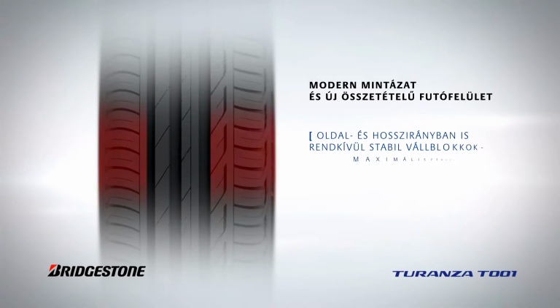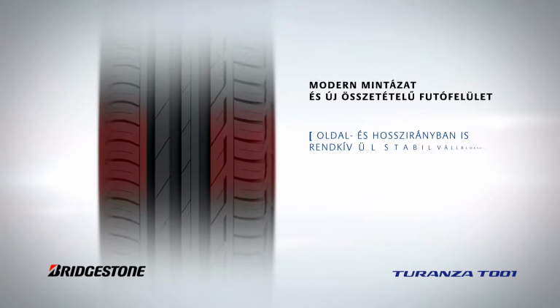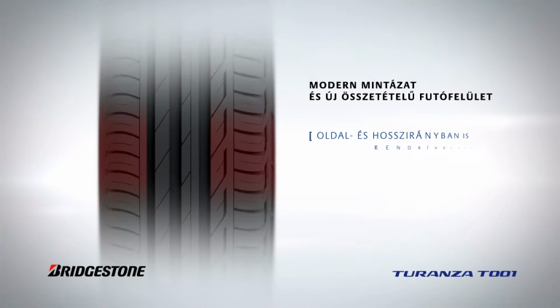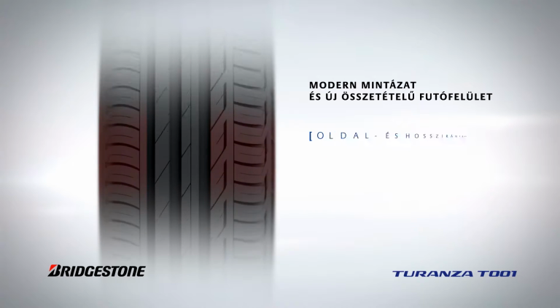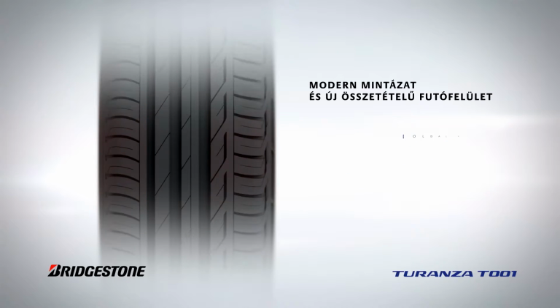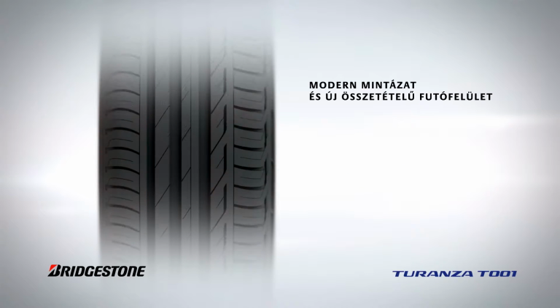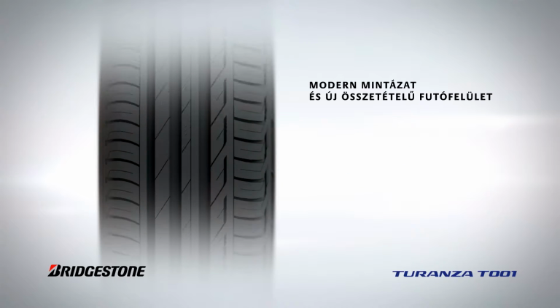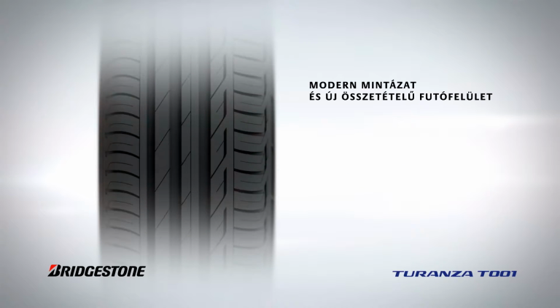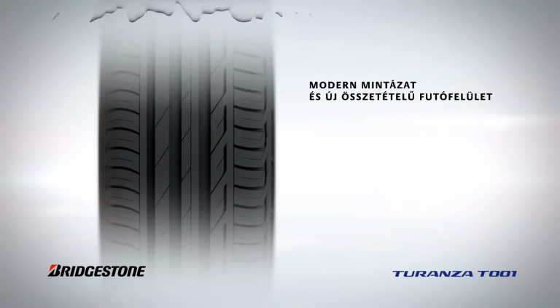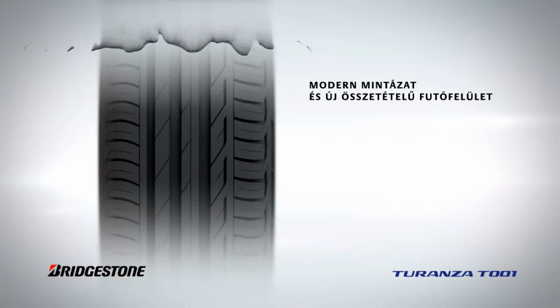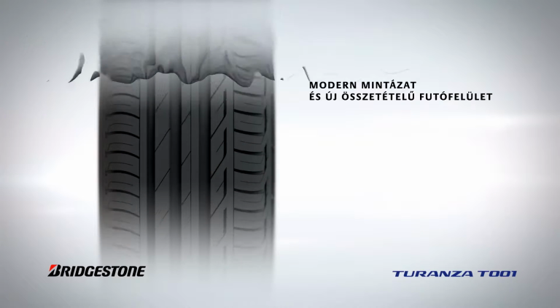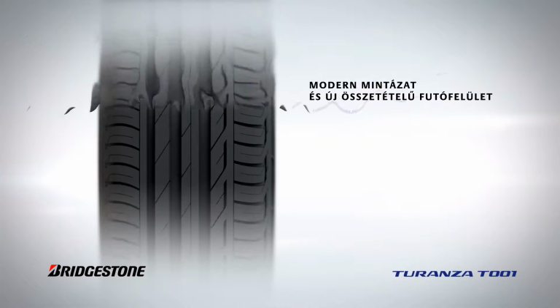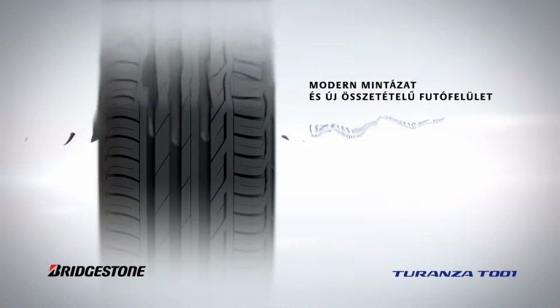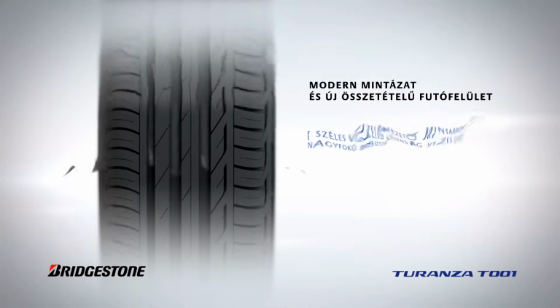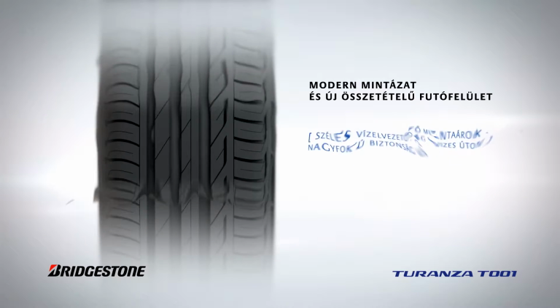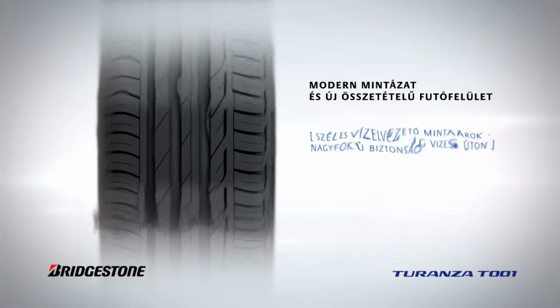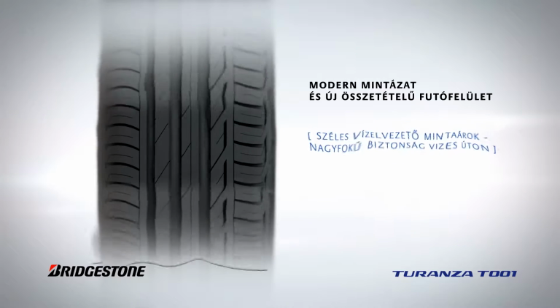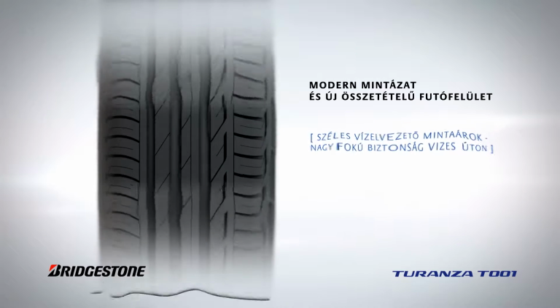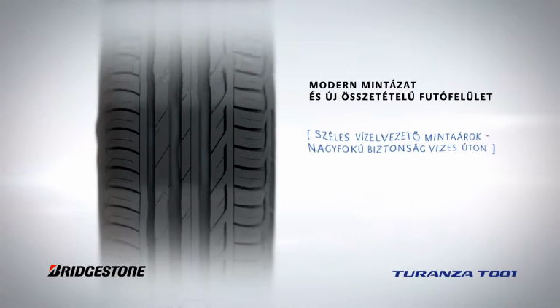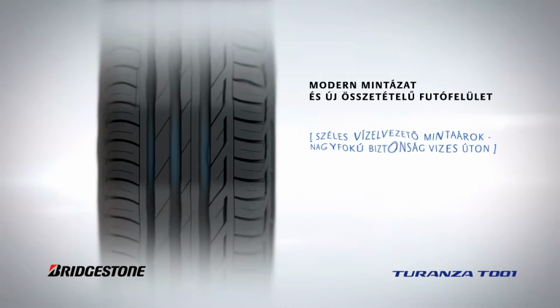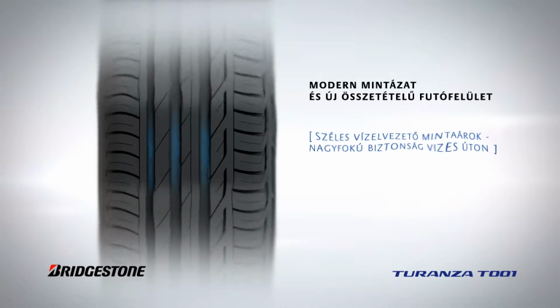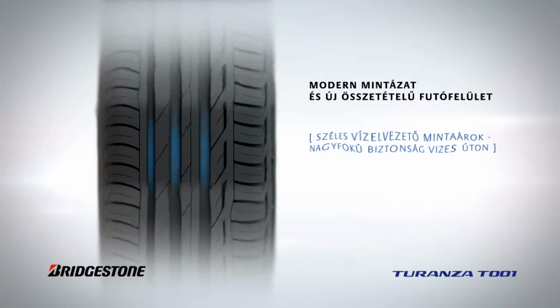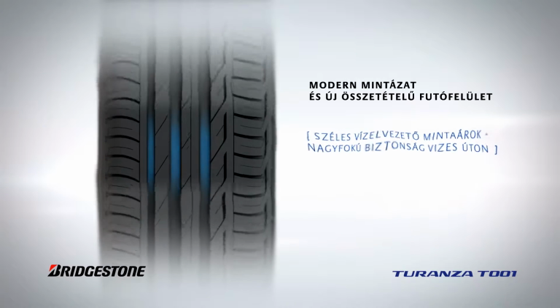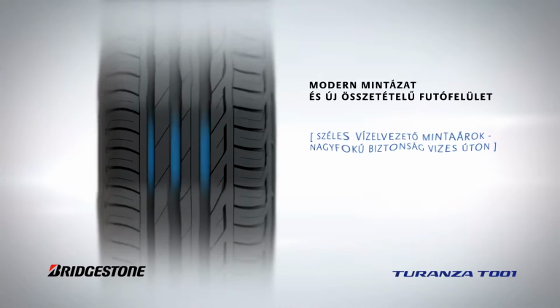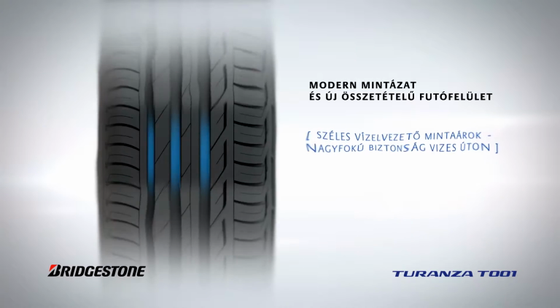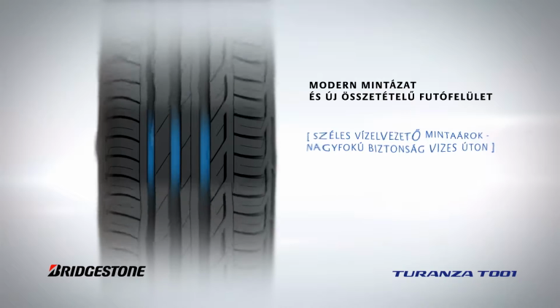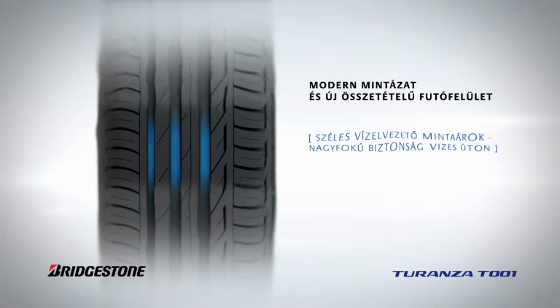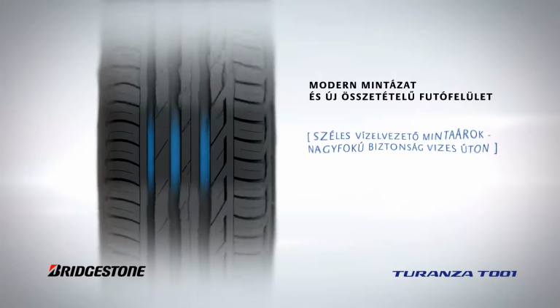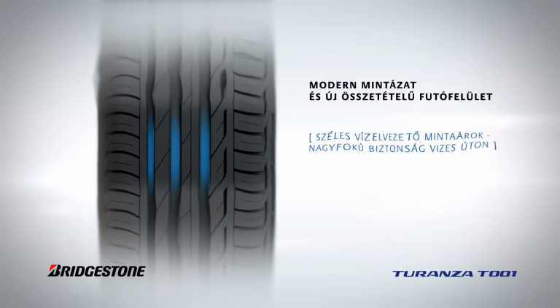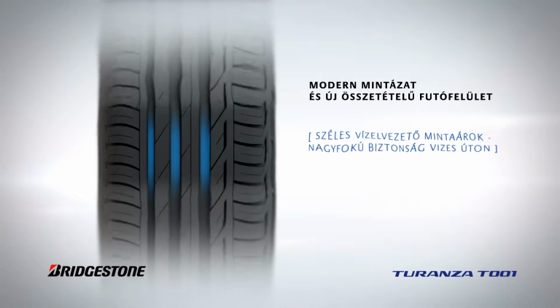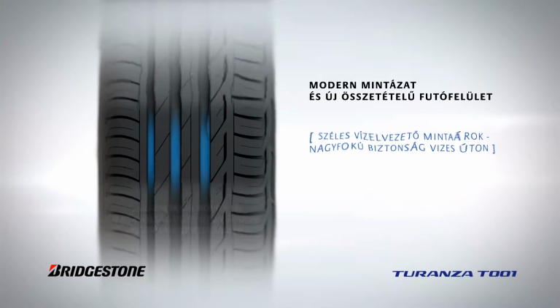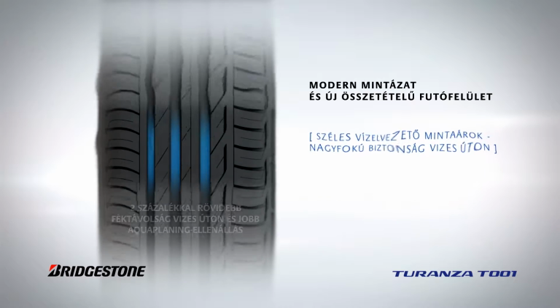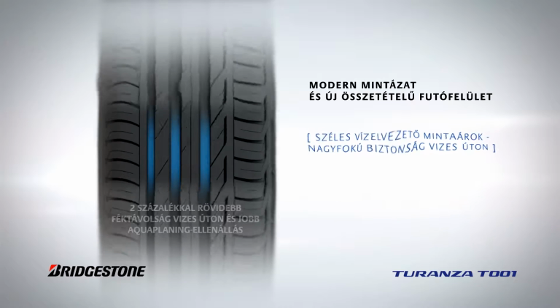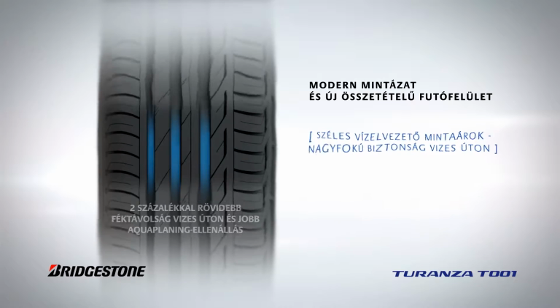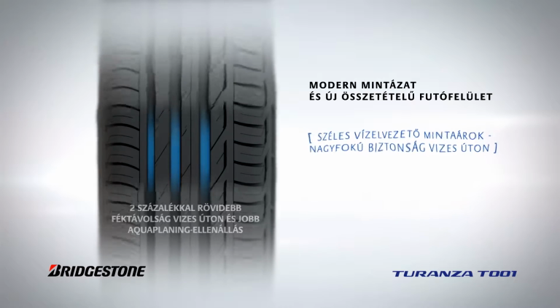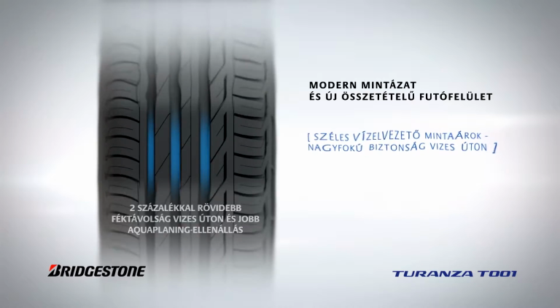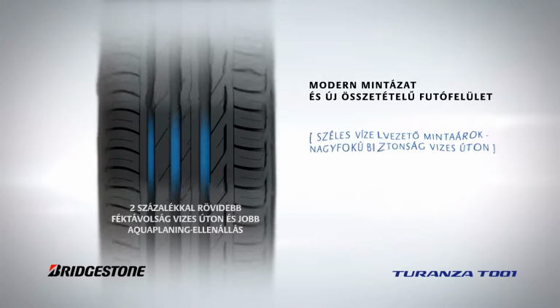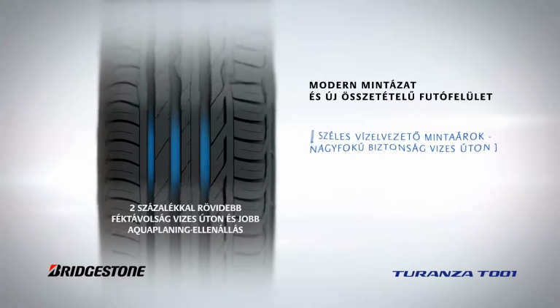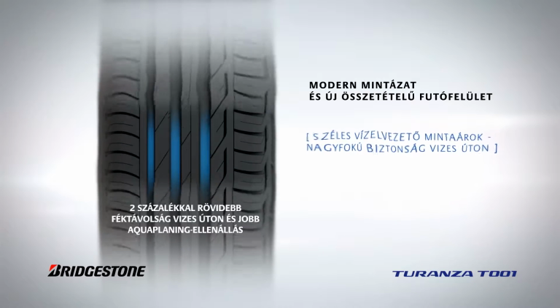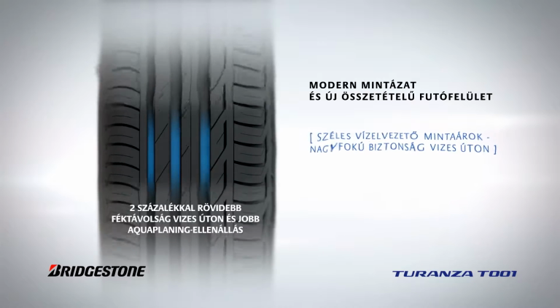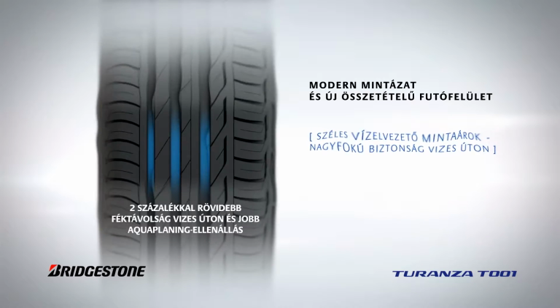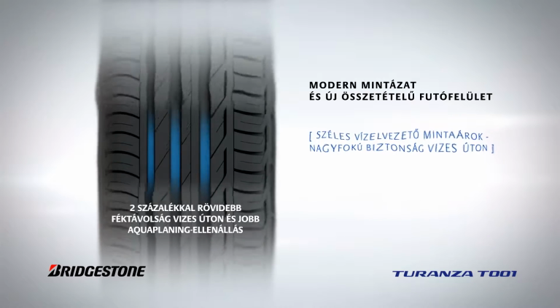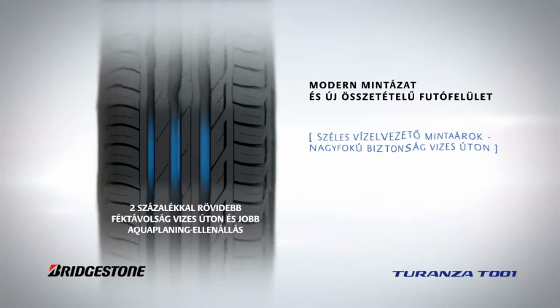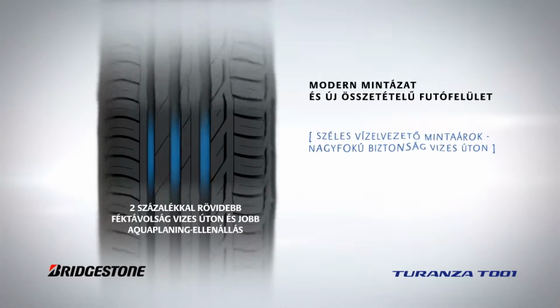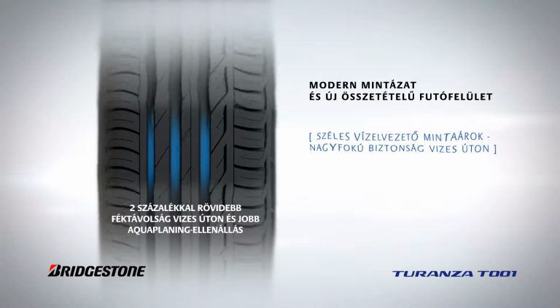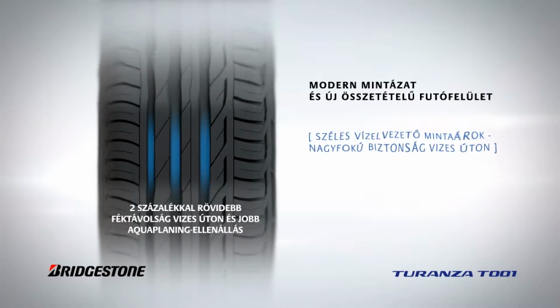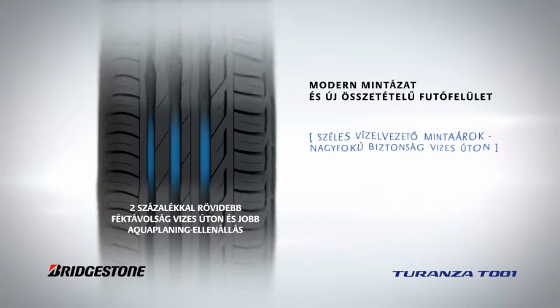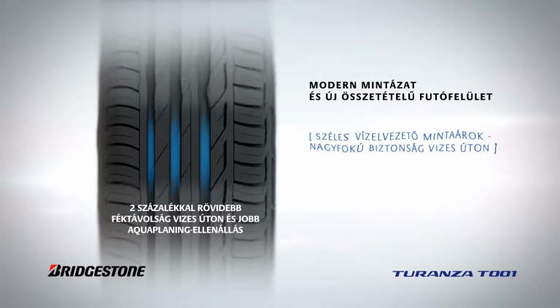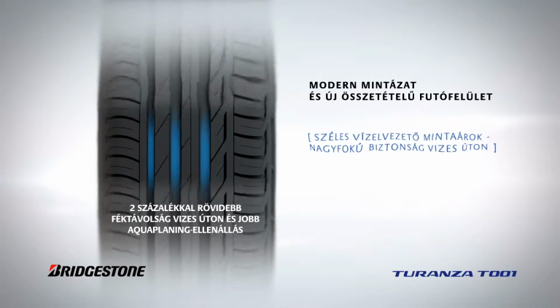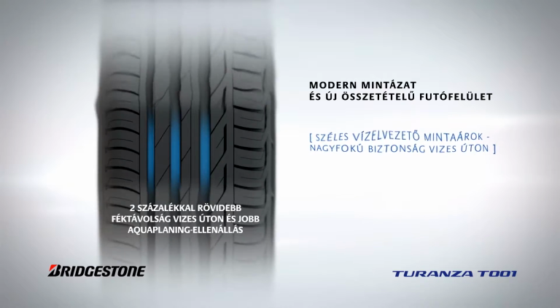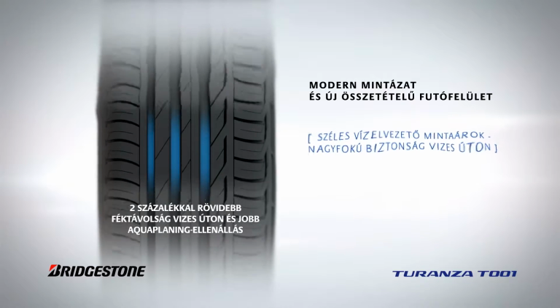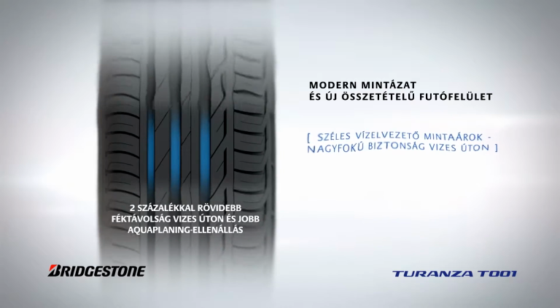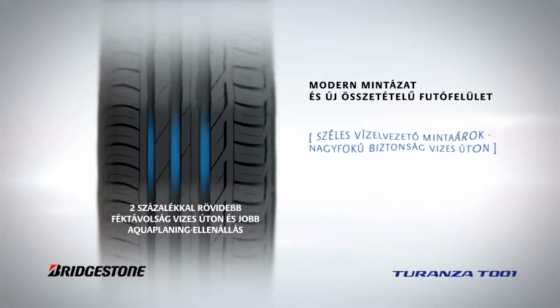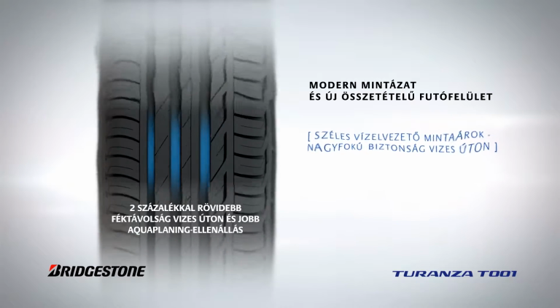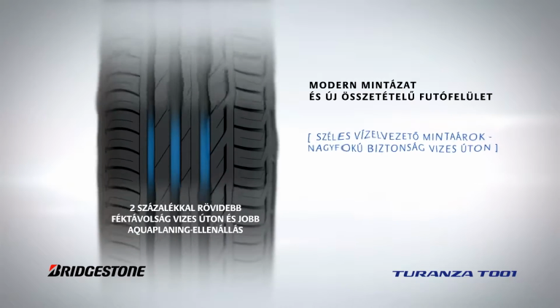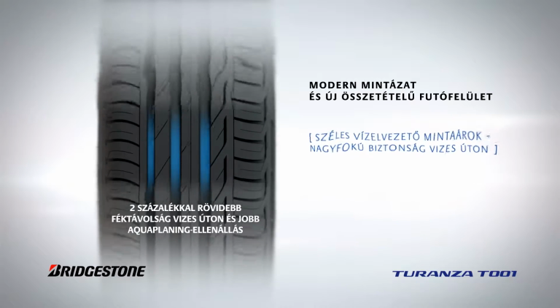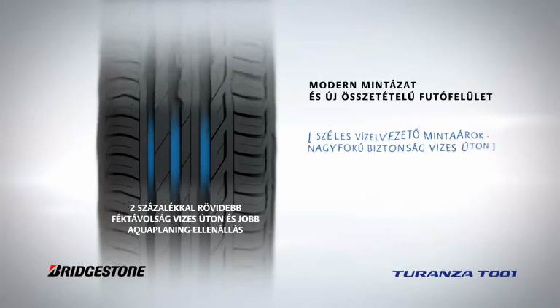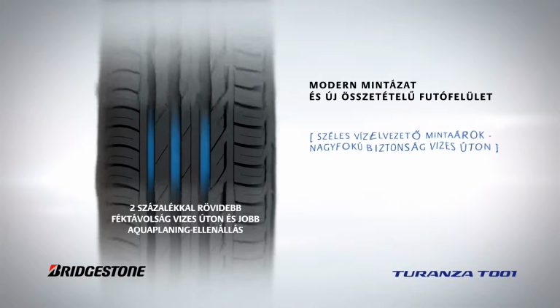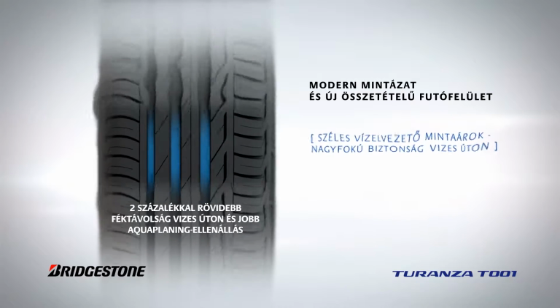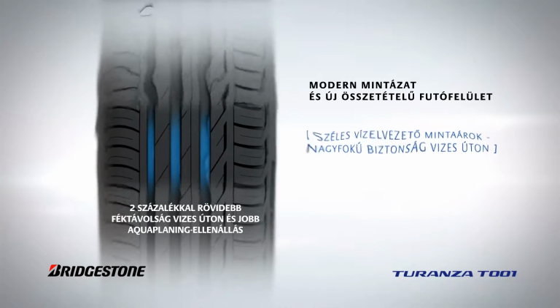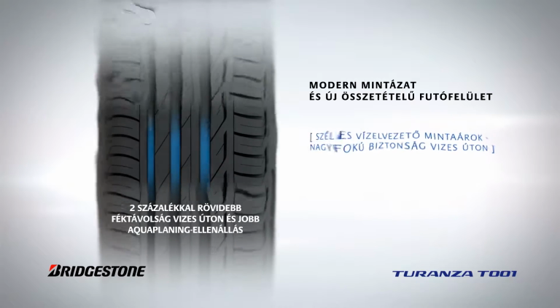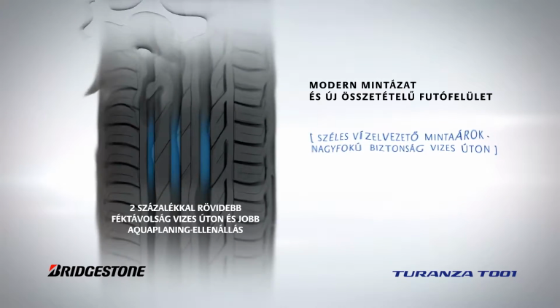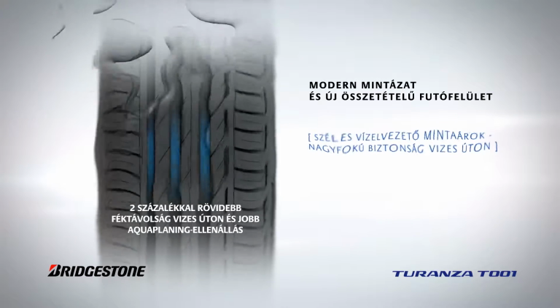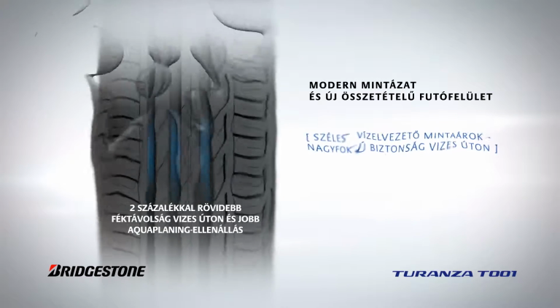Wide water evacuation grooves ensure even higher resistance to aquaplaning and shorter braking distances in the wet.